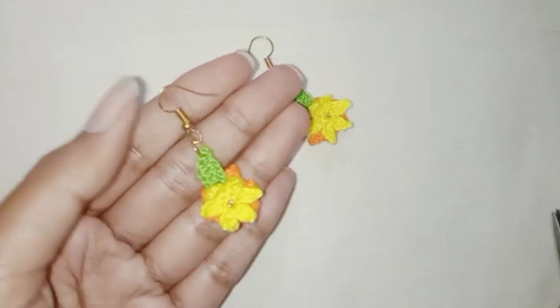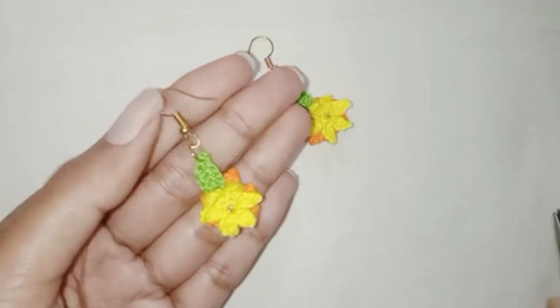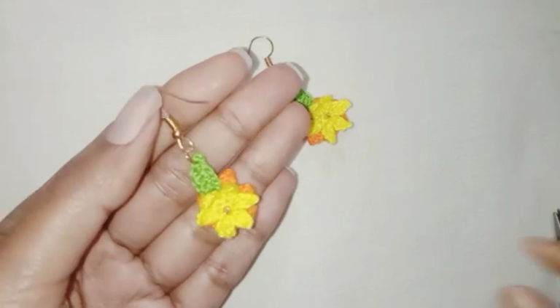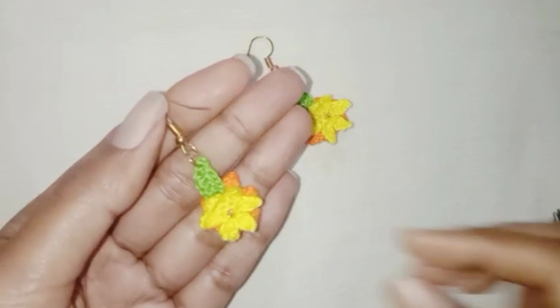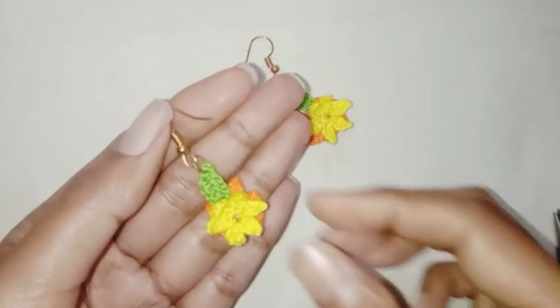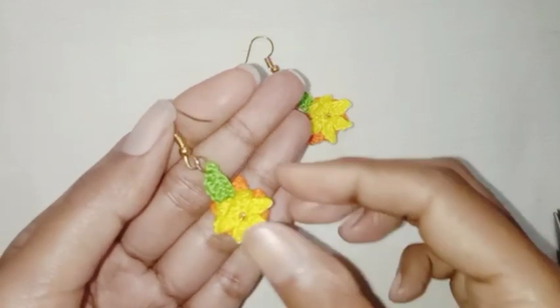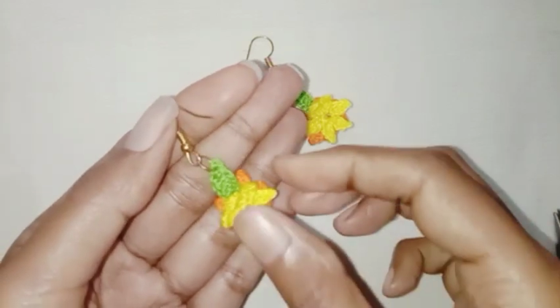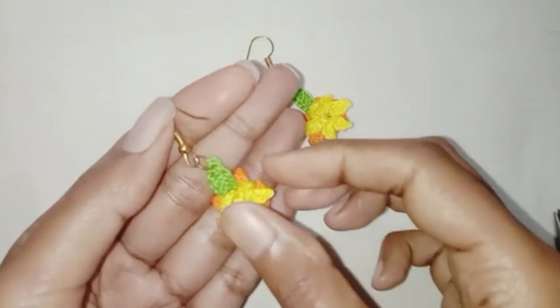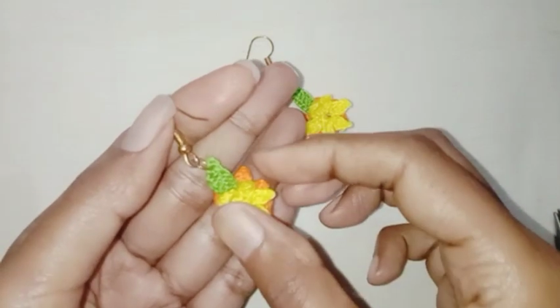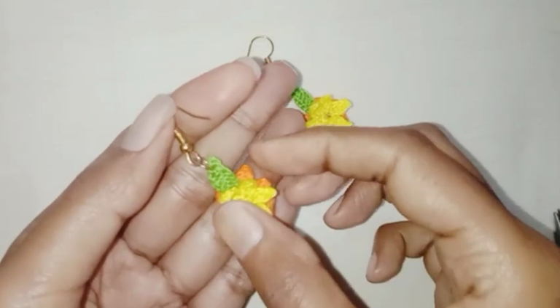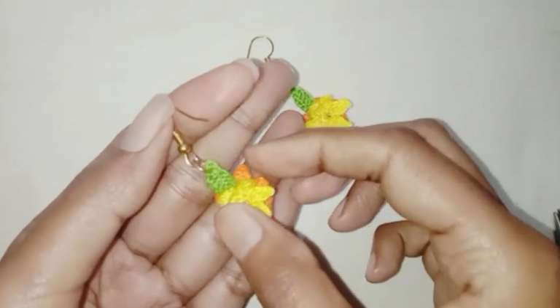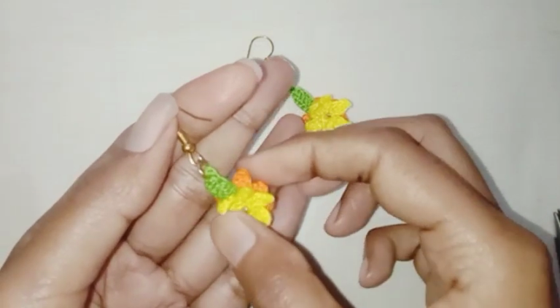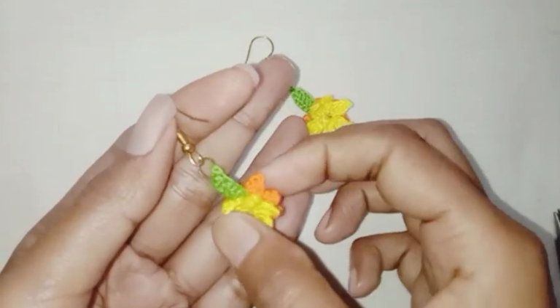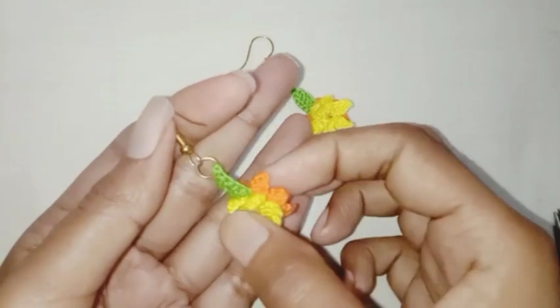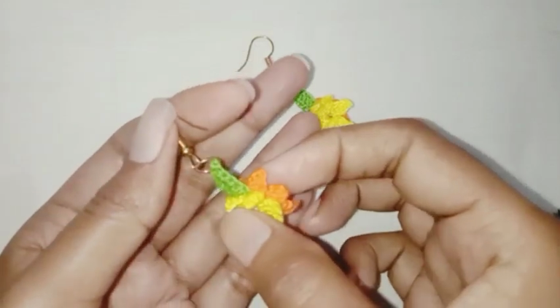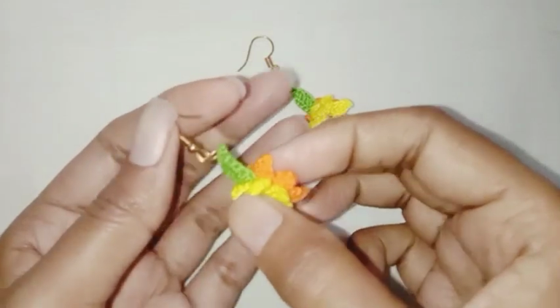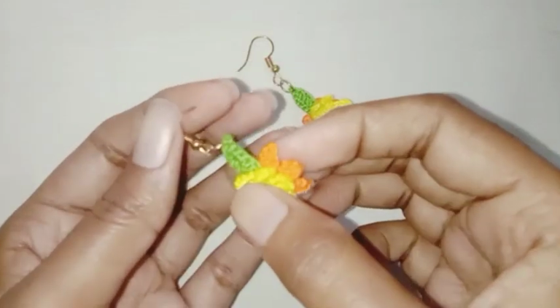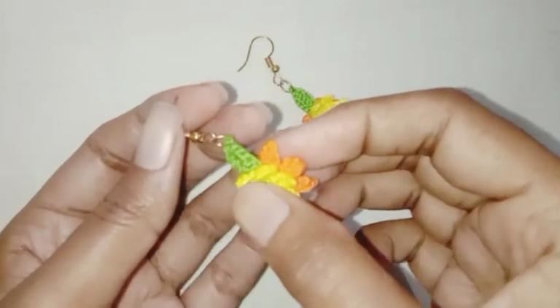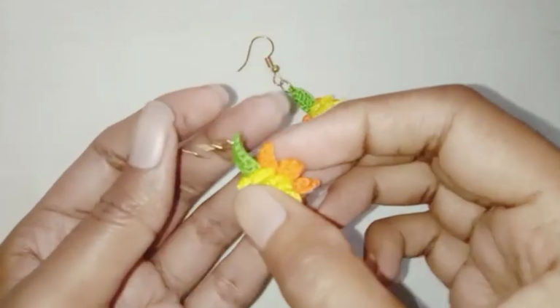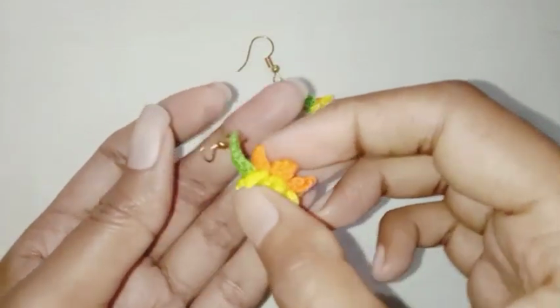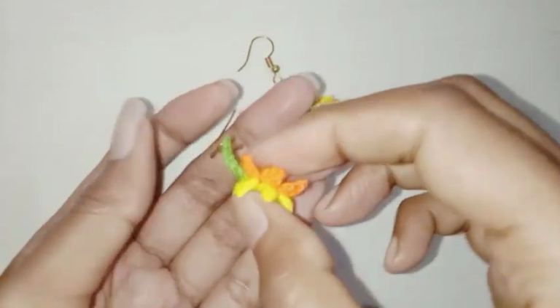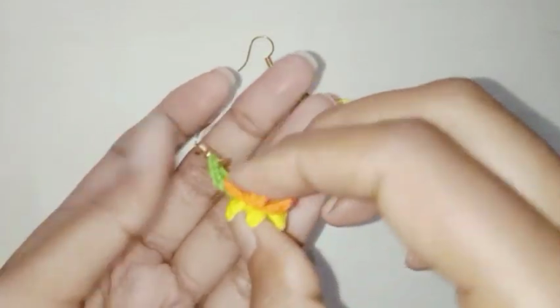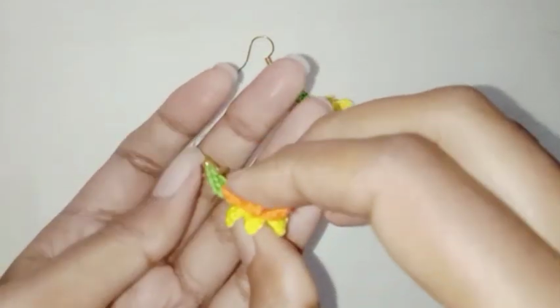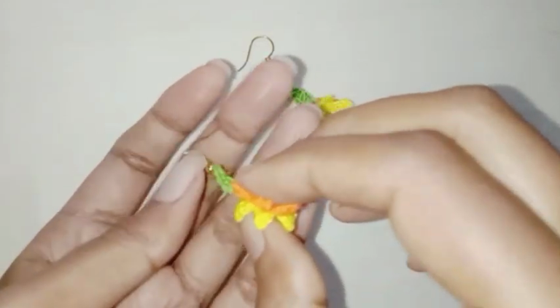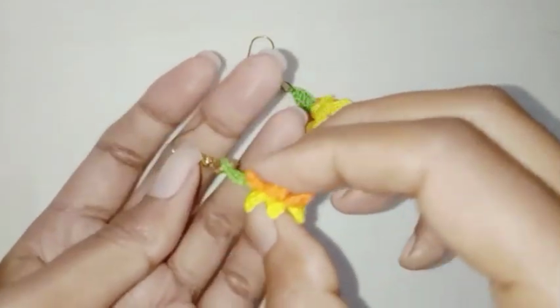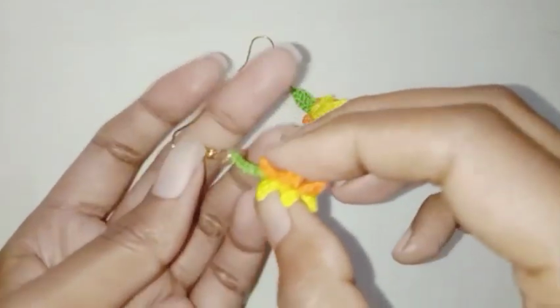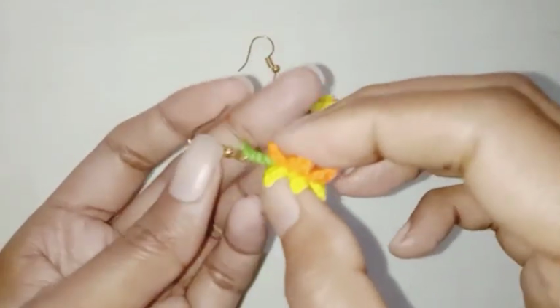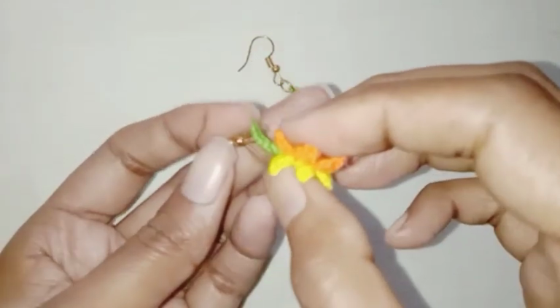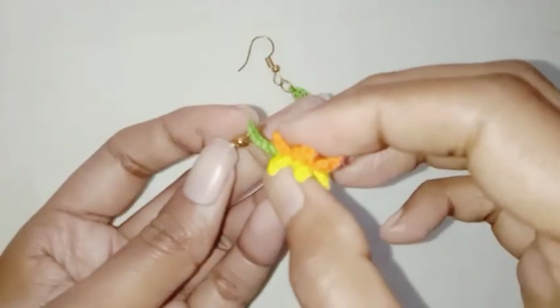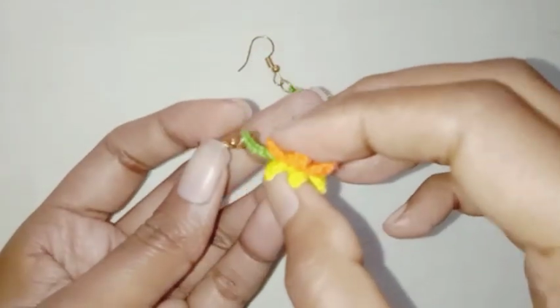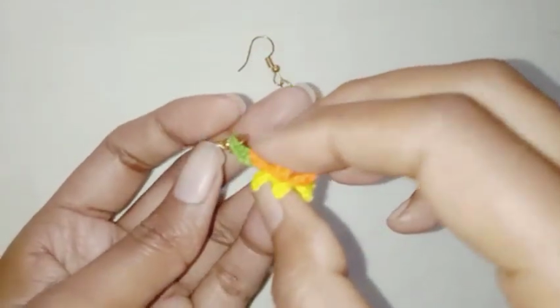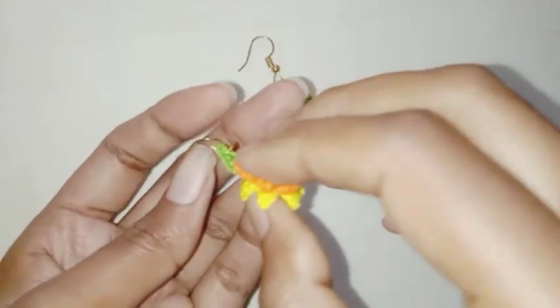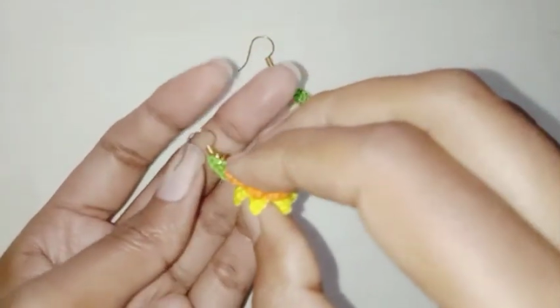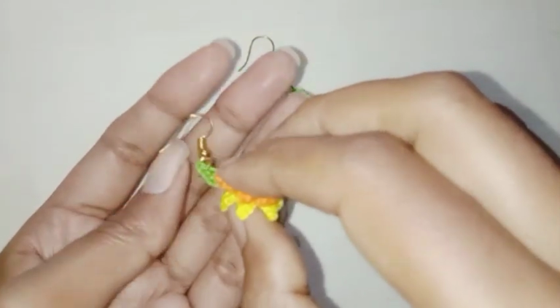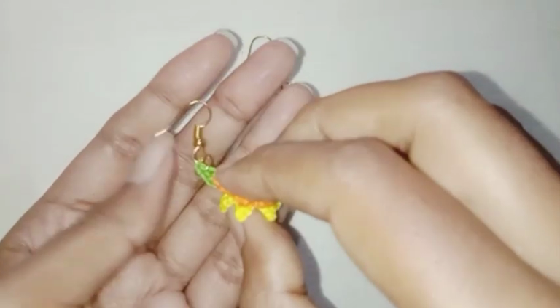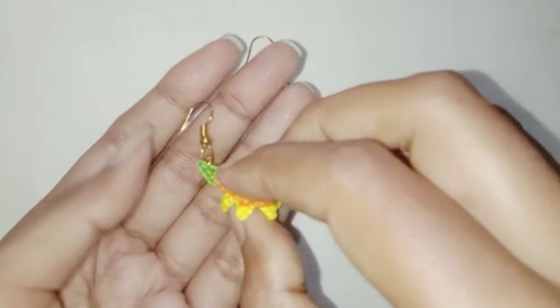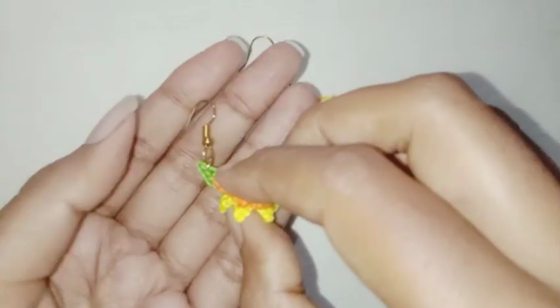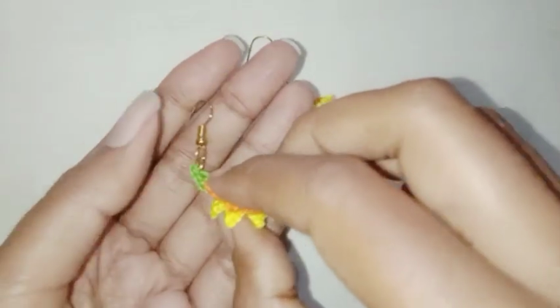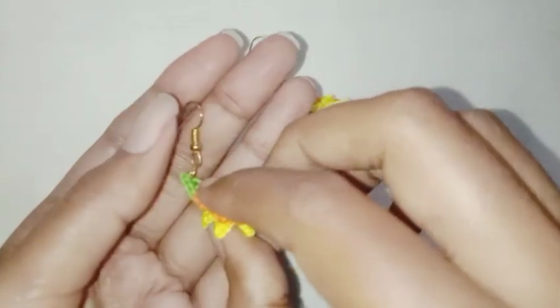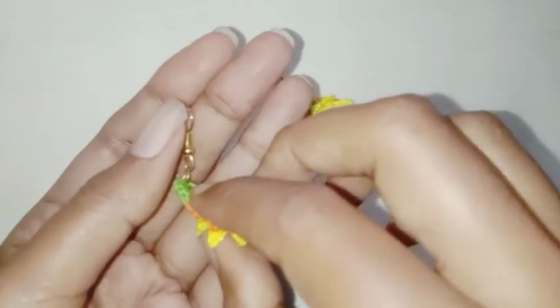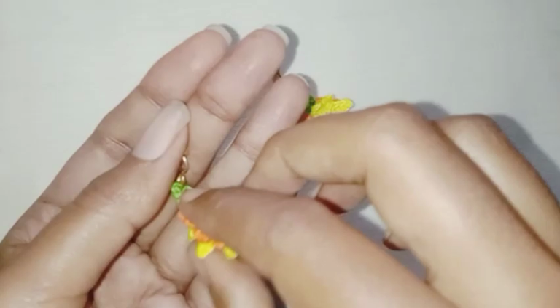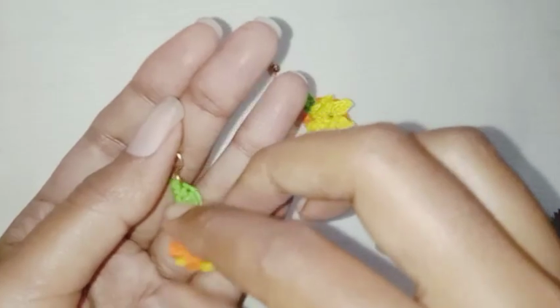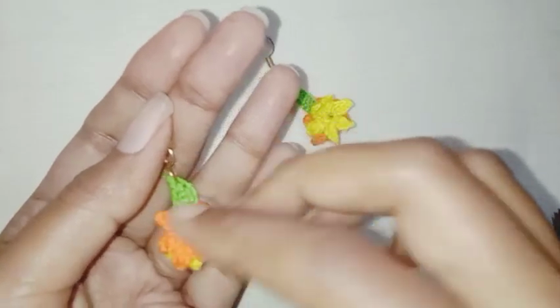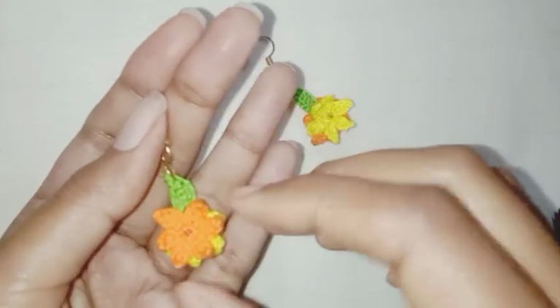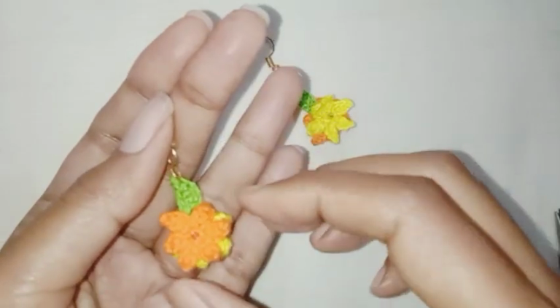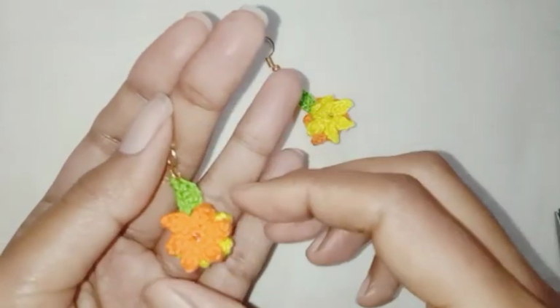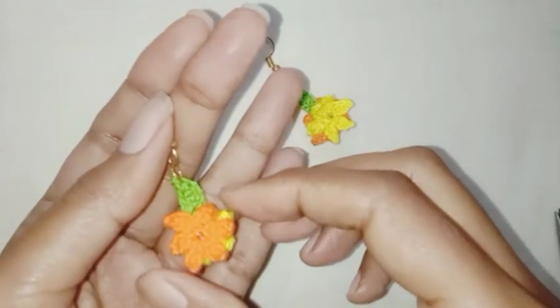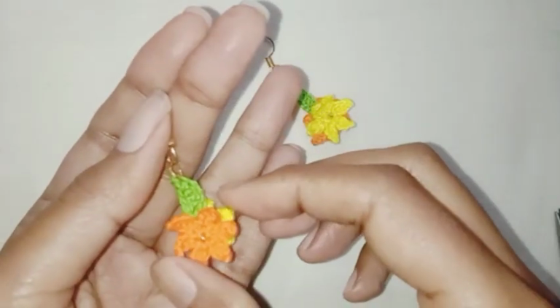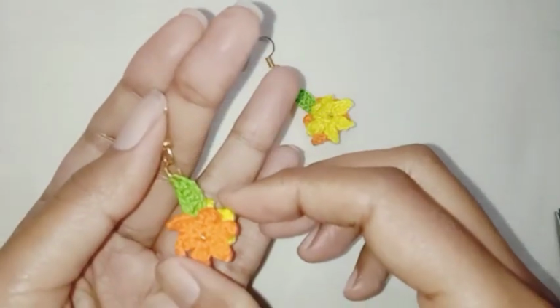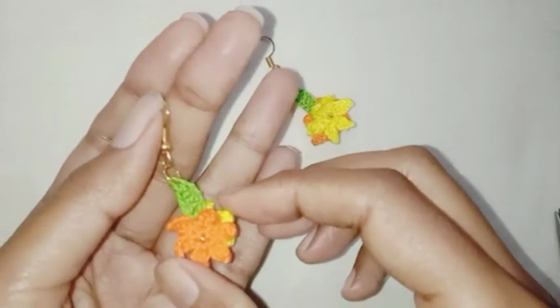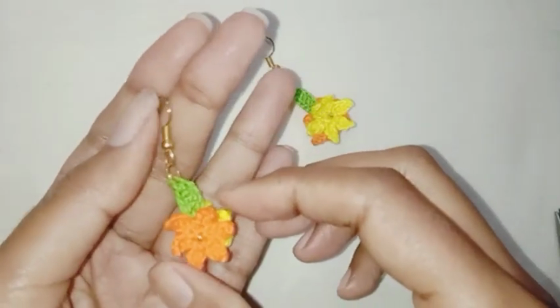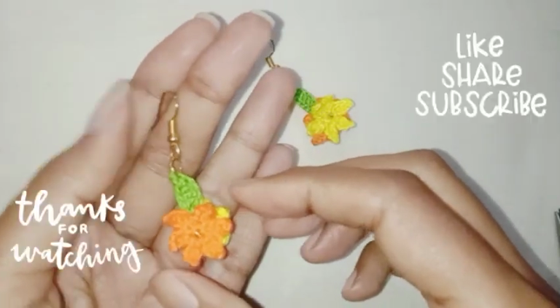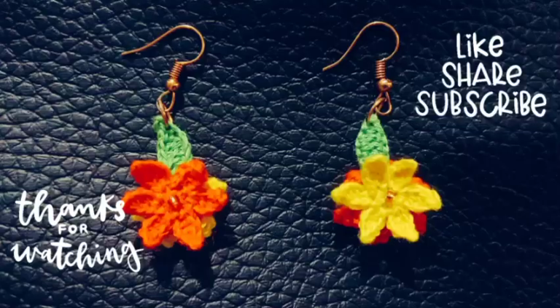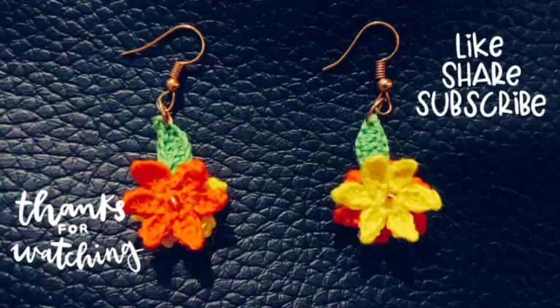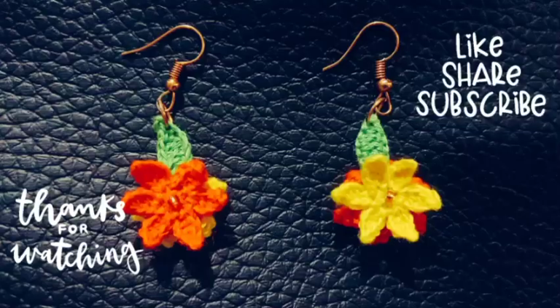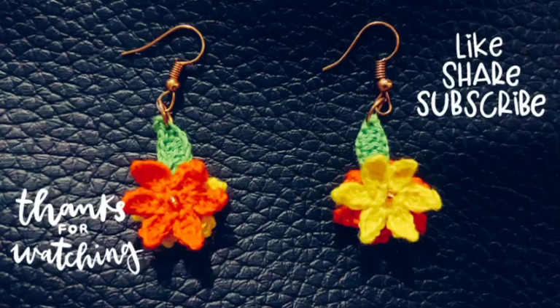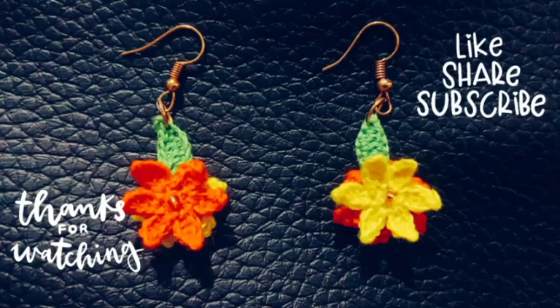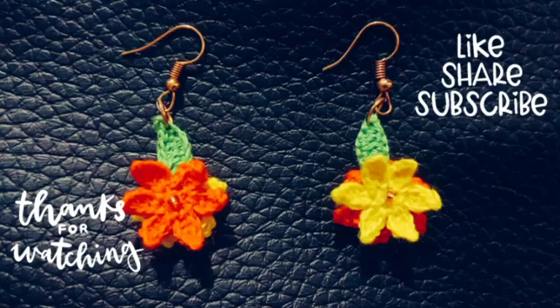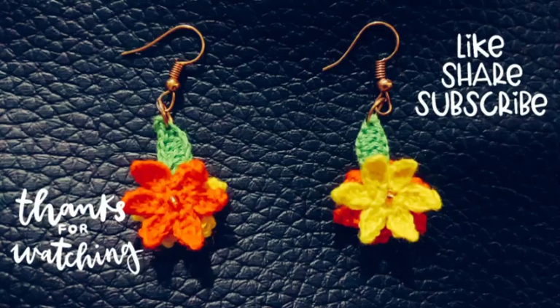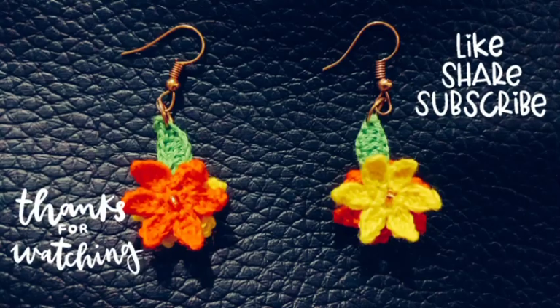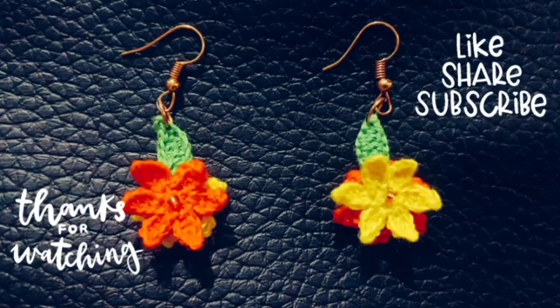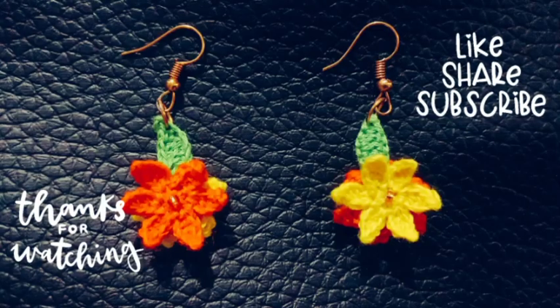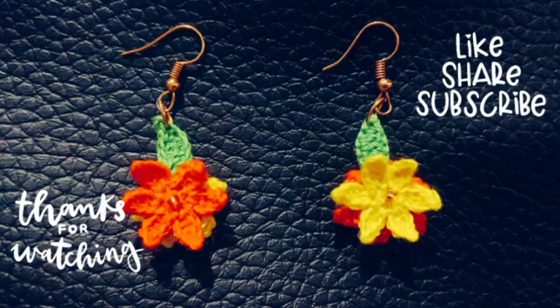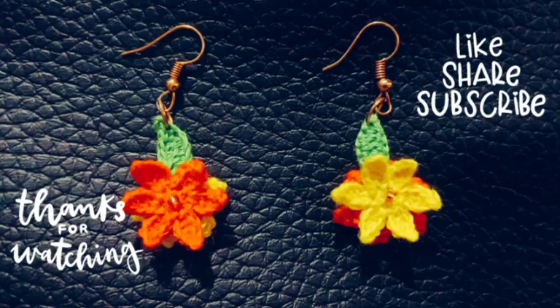I hope you'll like it. Thank you so much for watching. You can add more leaves and customize as you like.